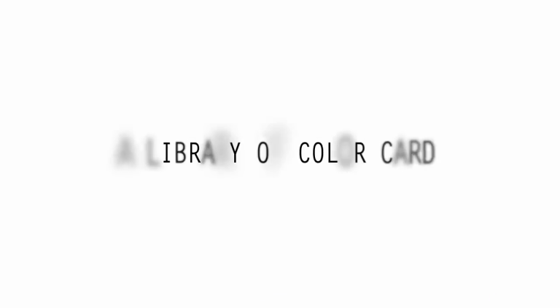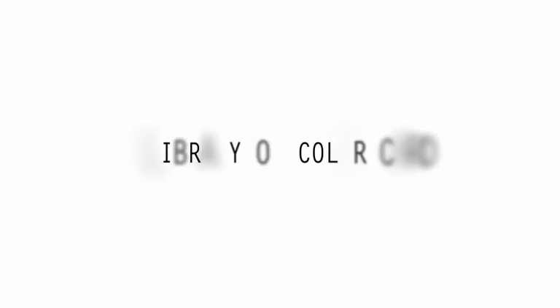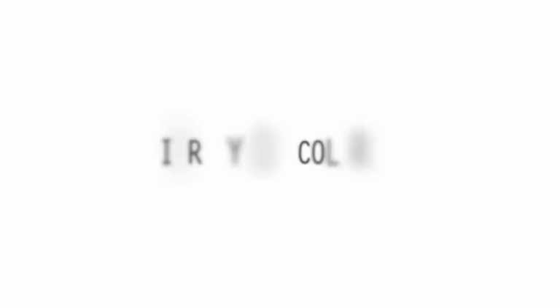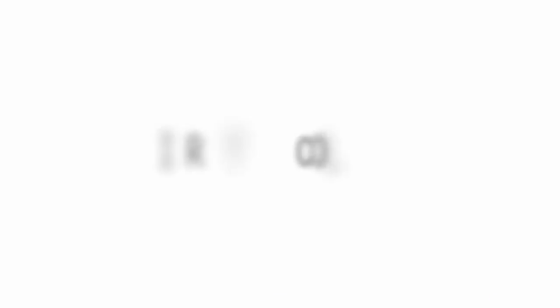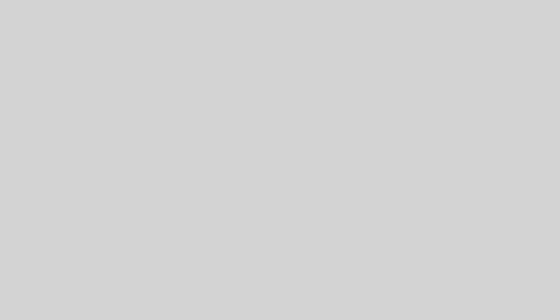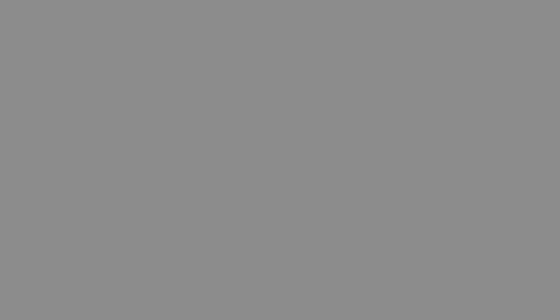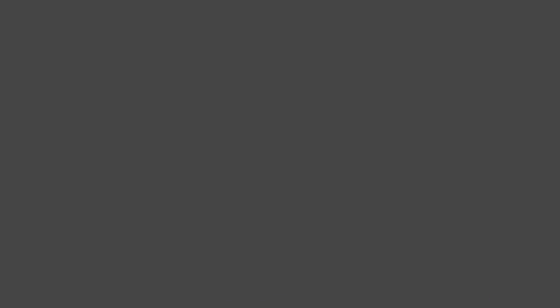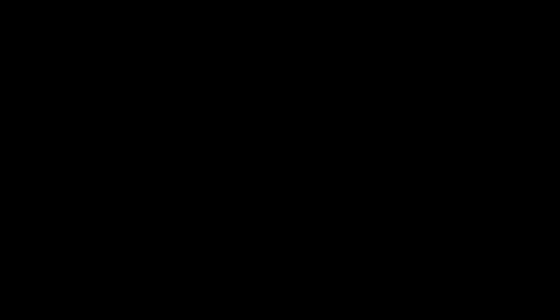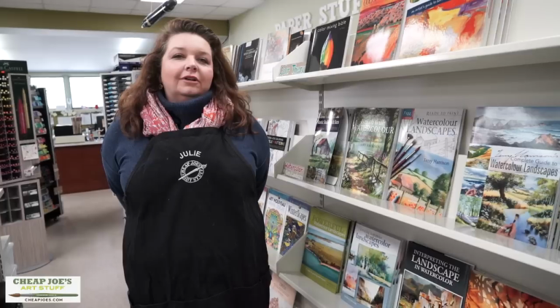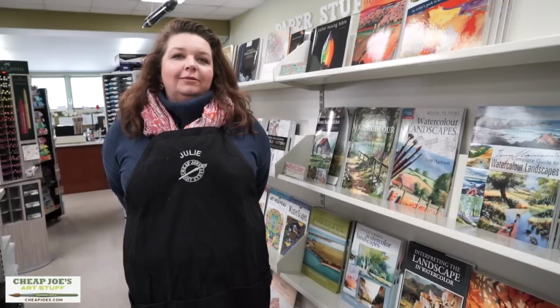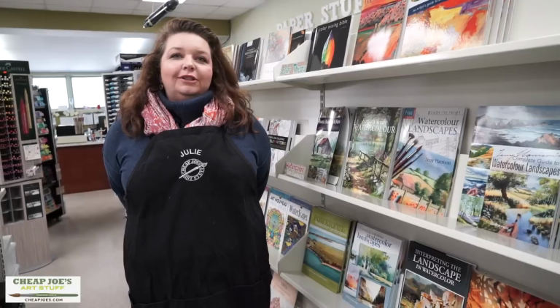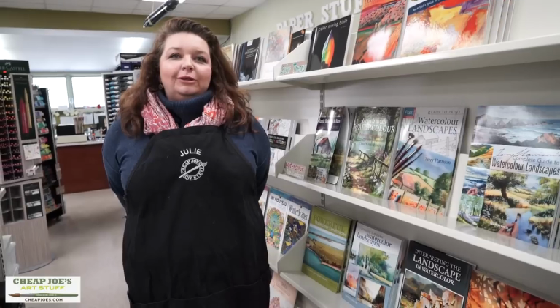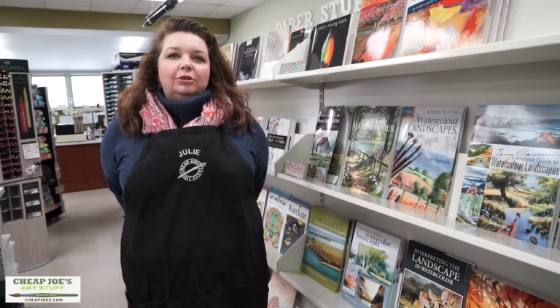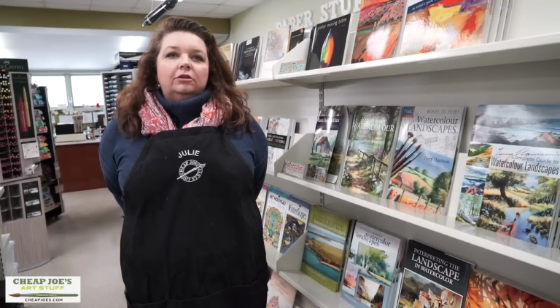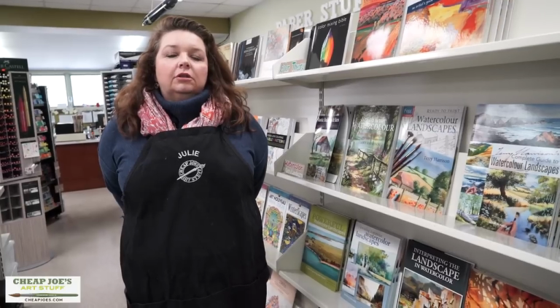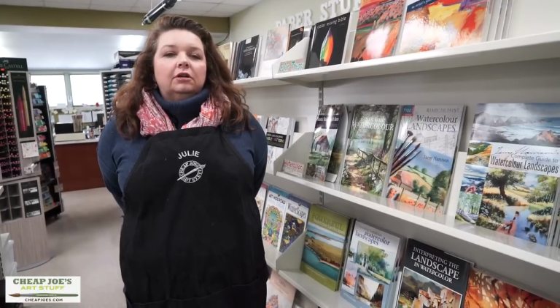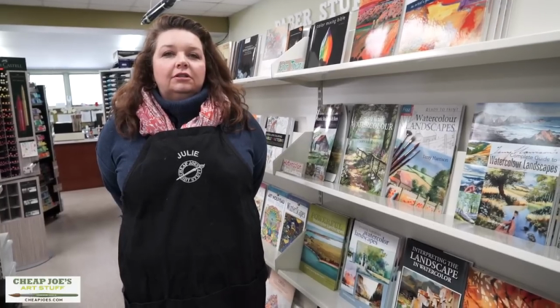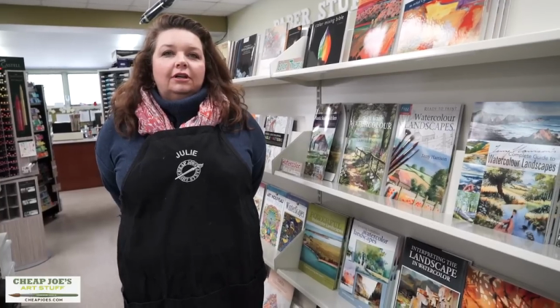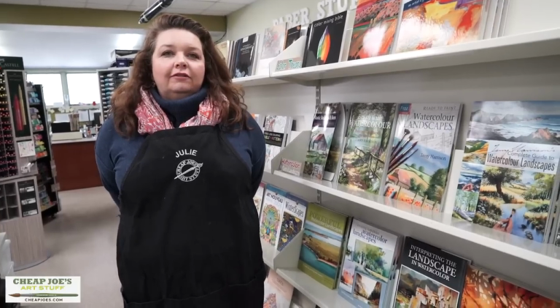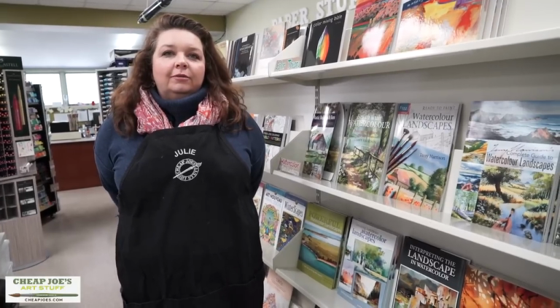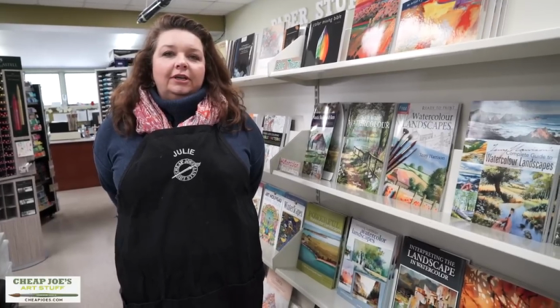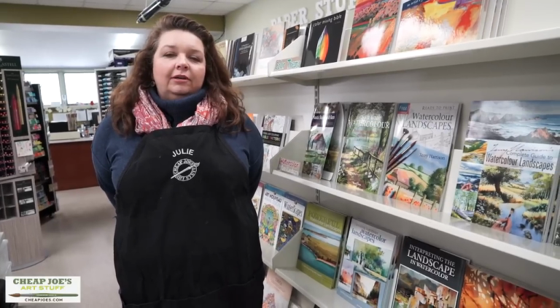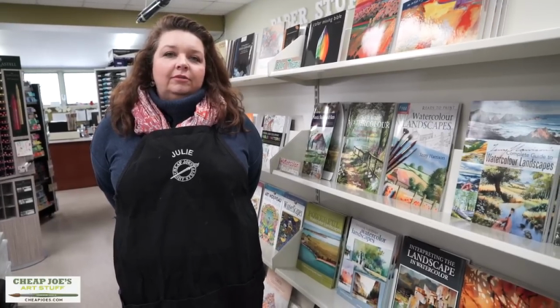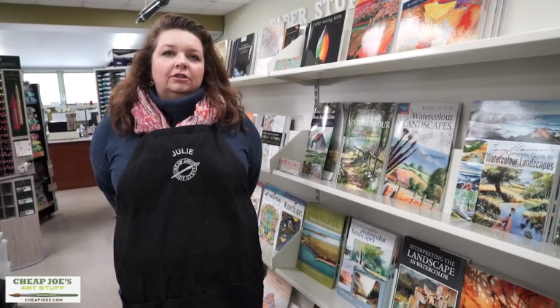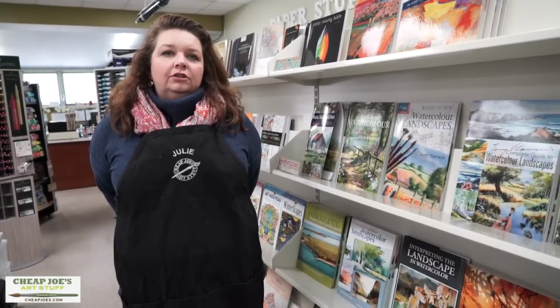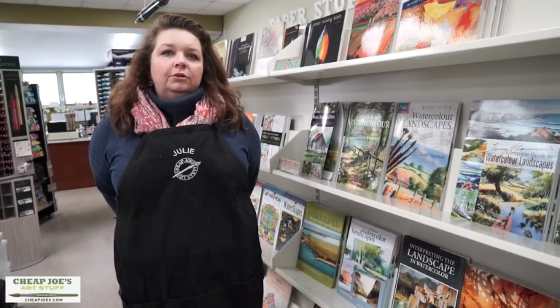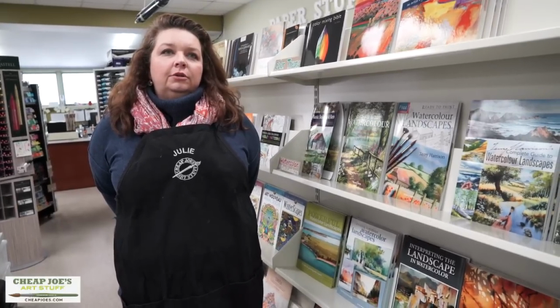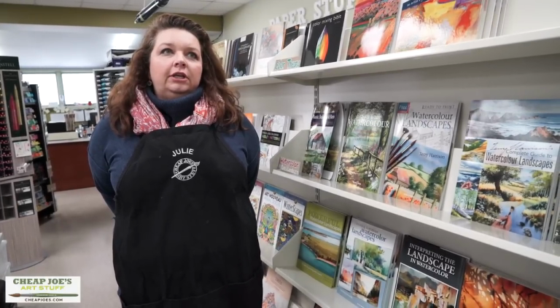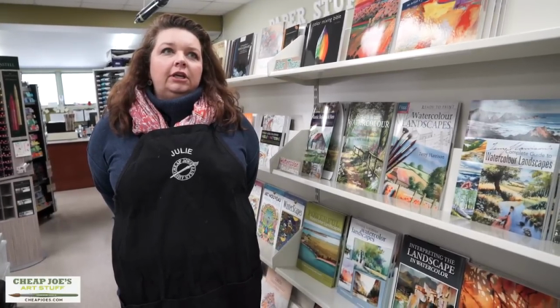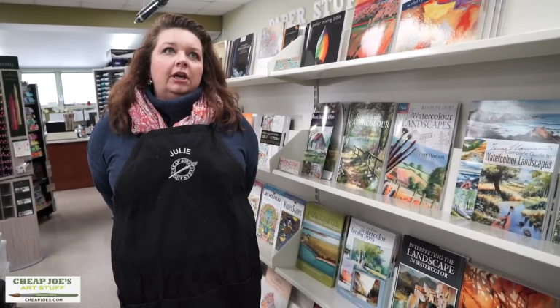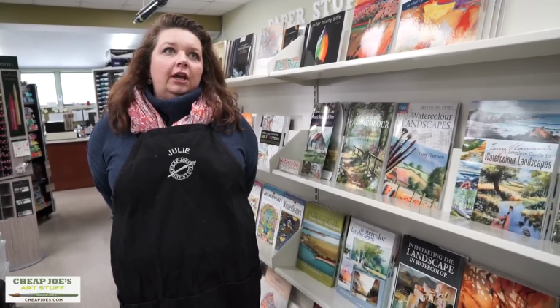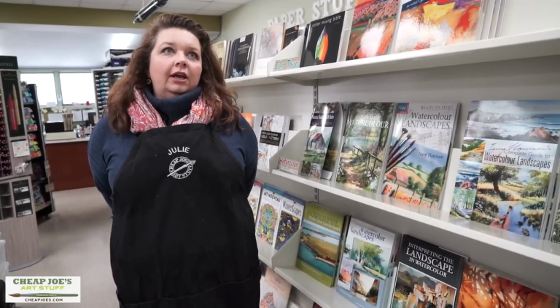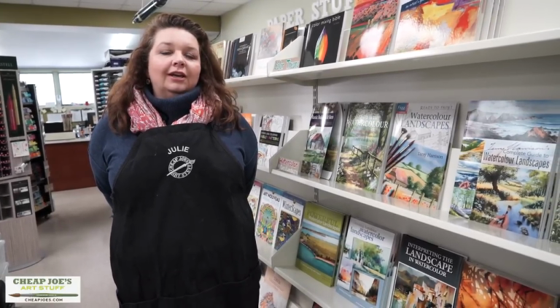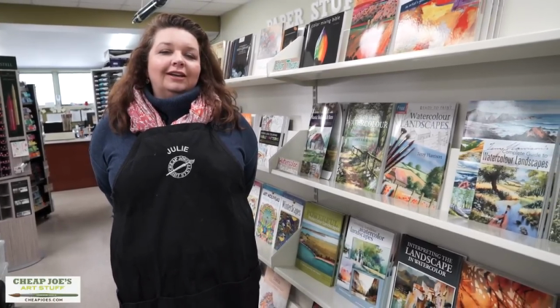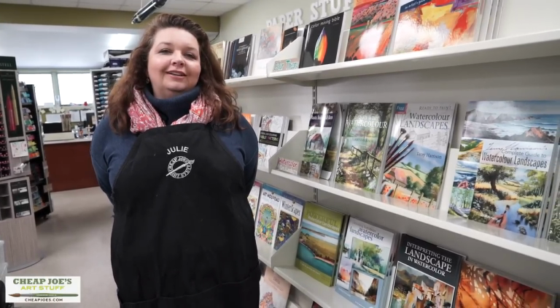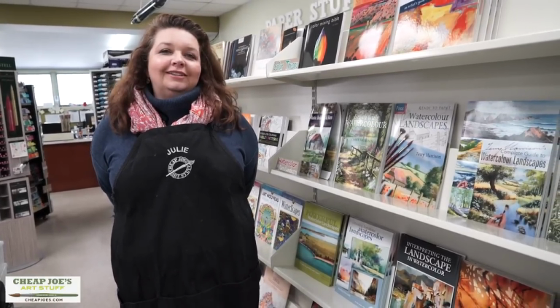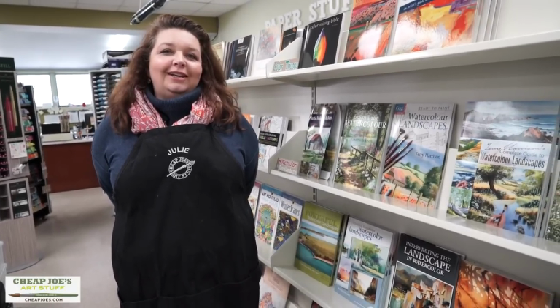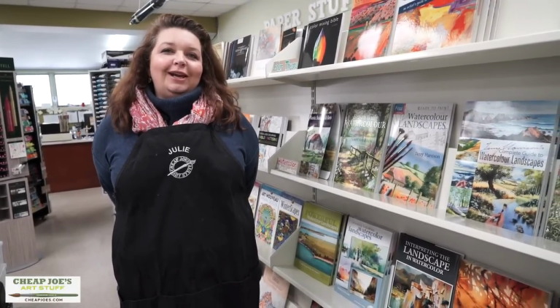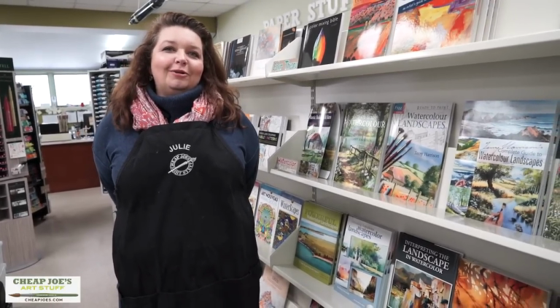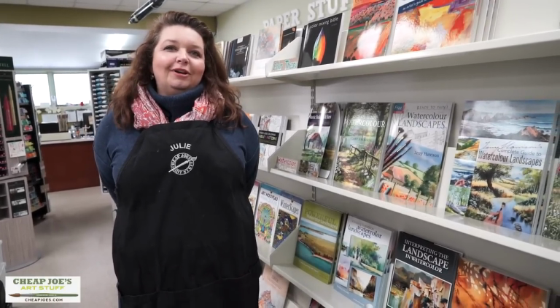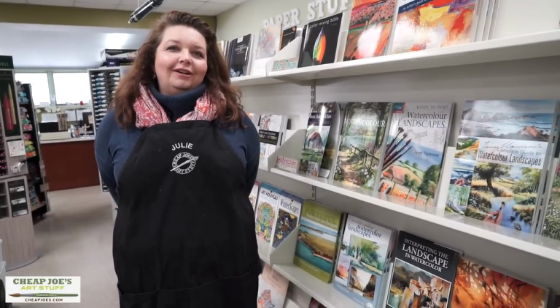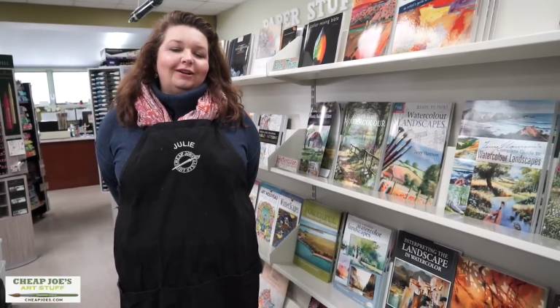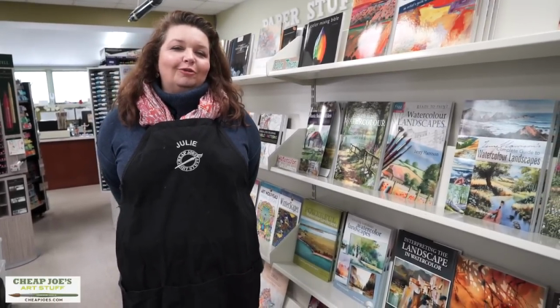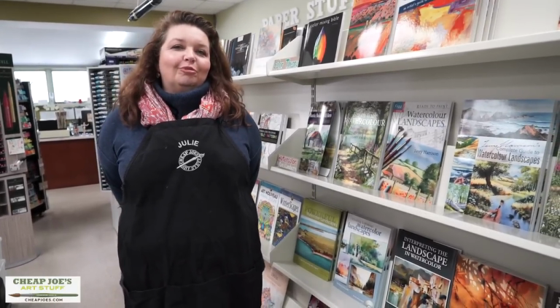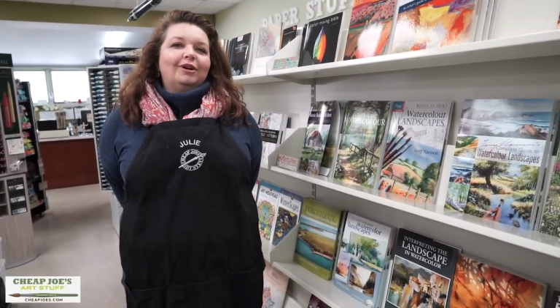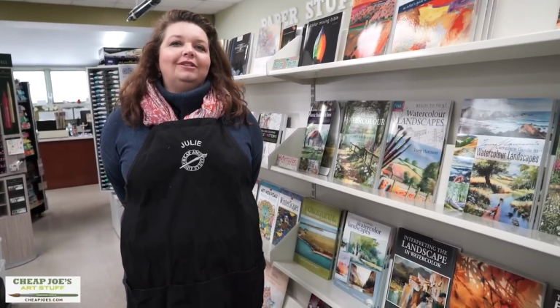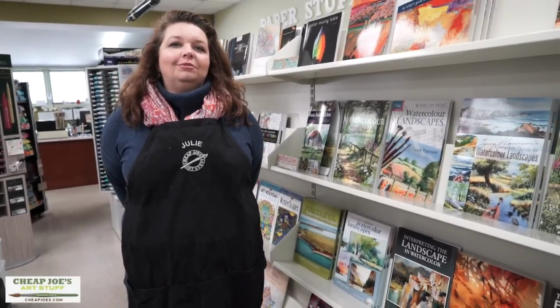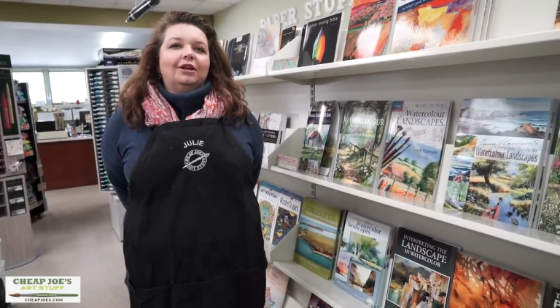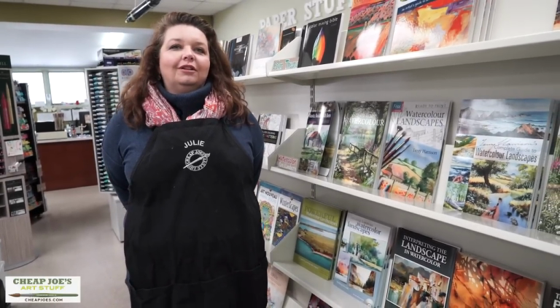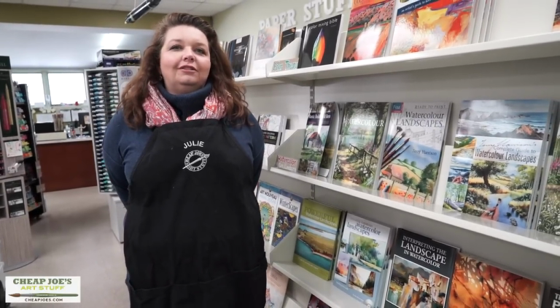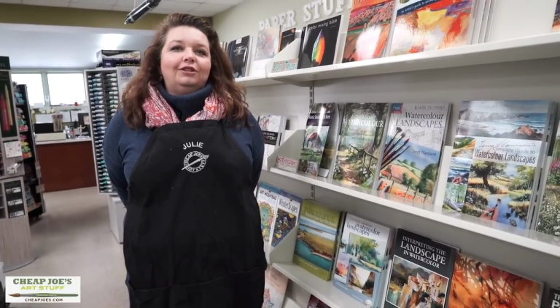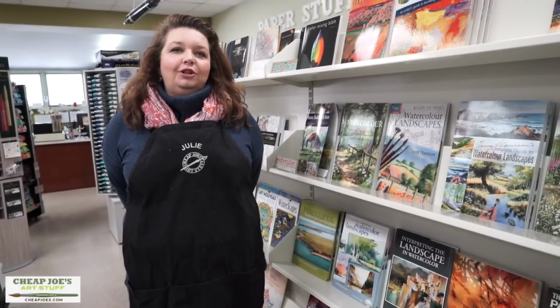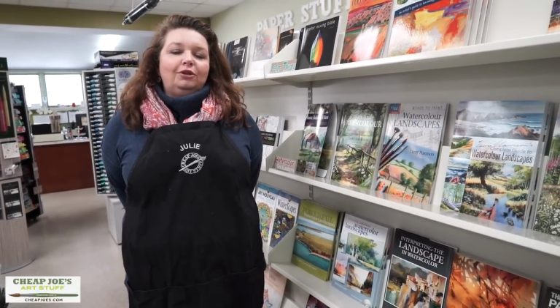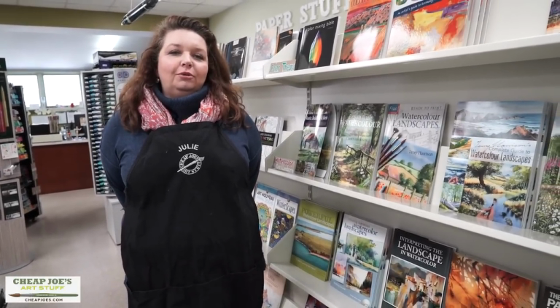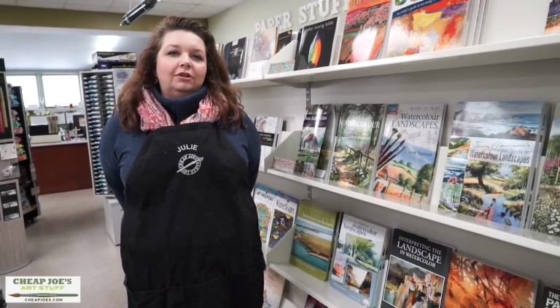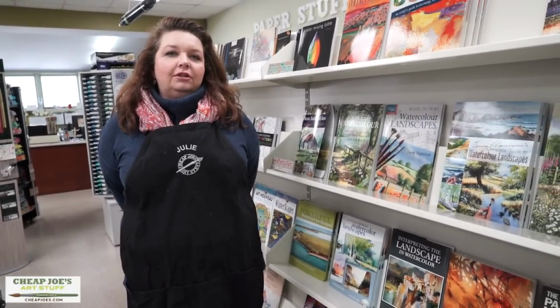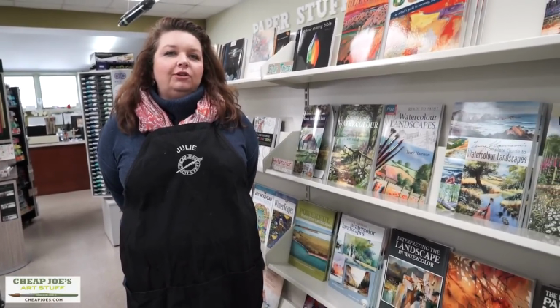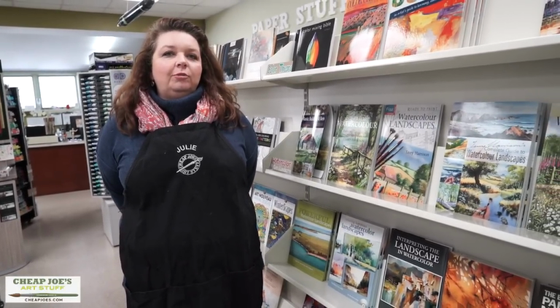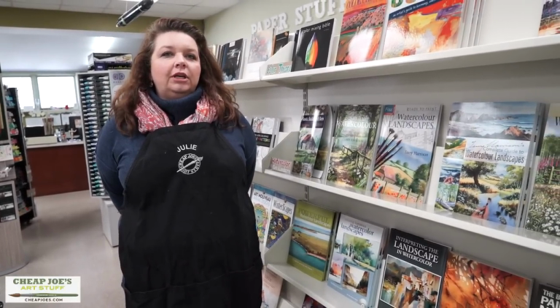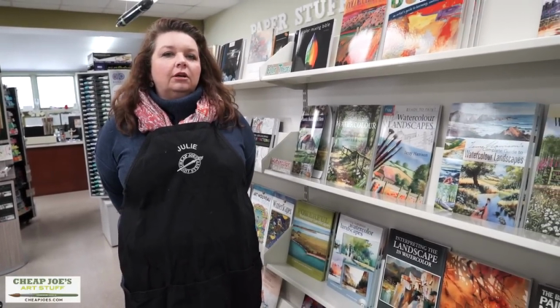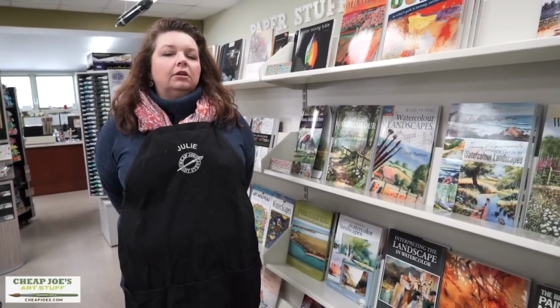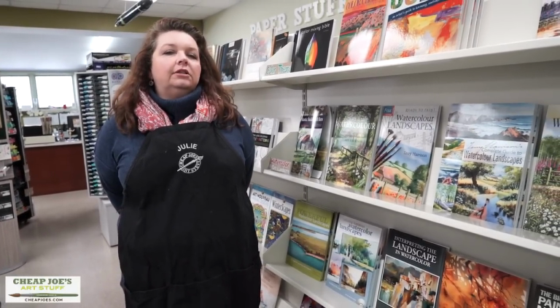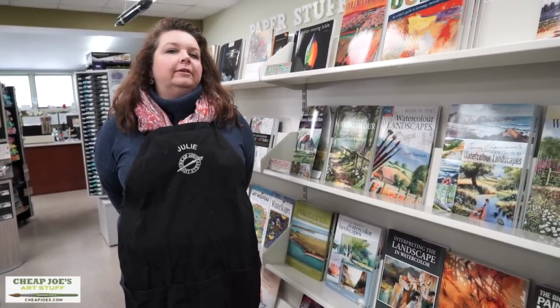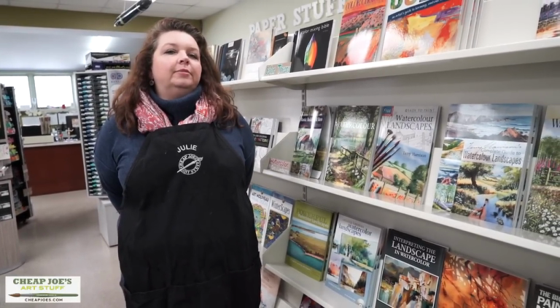Hello and welcome to Cheap Joe's Art Stuff. My name is Julie, and today we're here to impart some knowledge to you with a two-minute art tip.